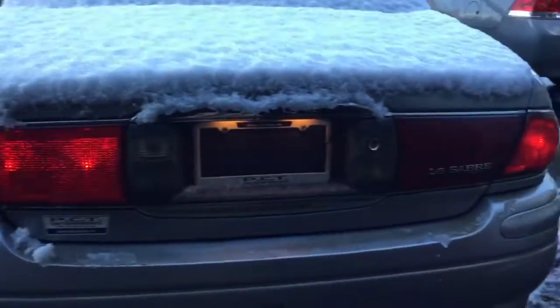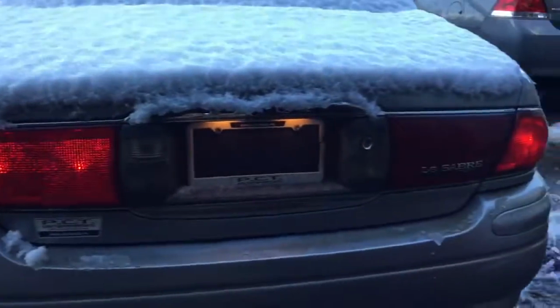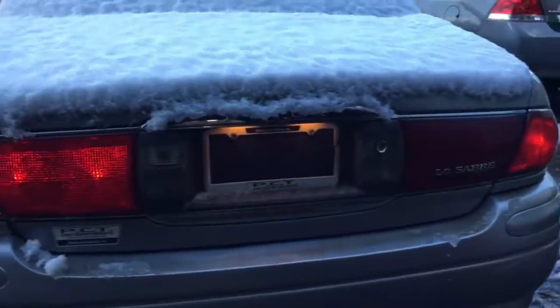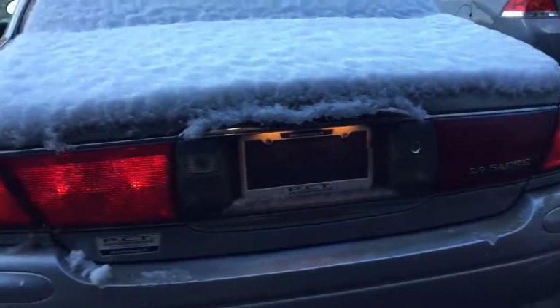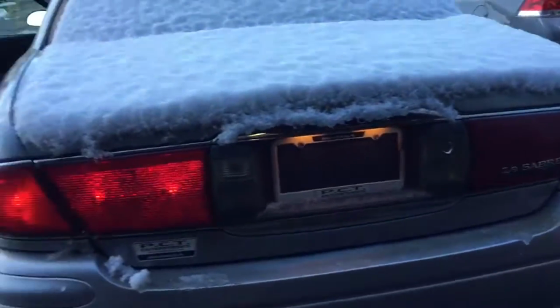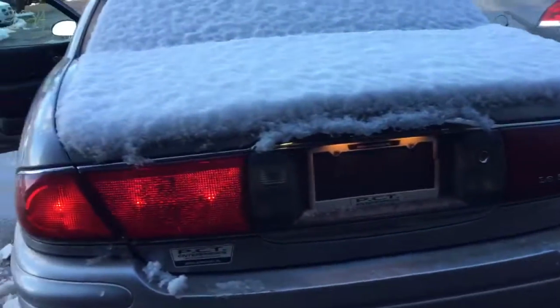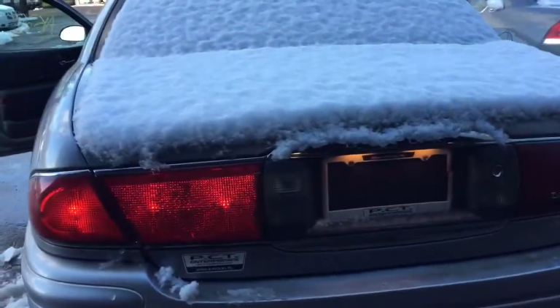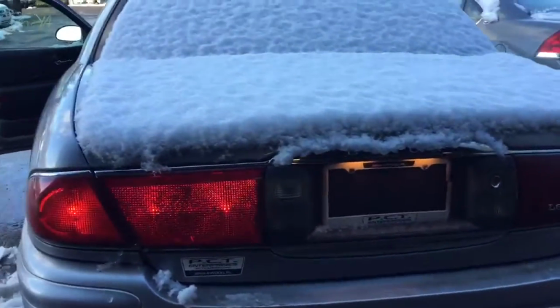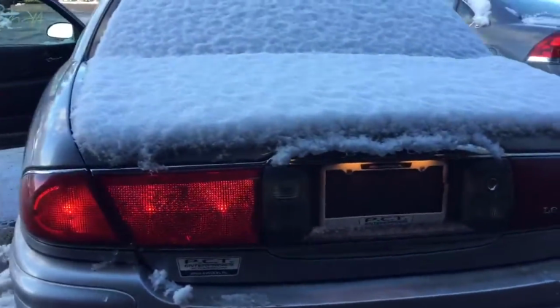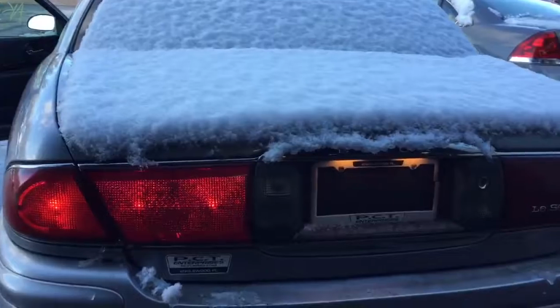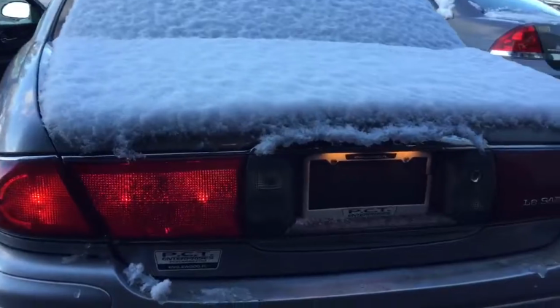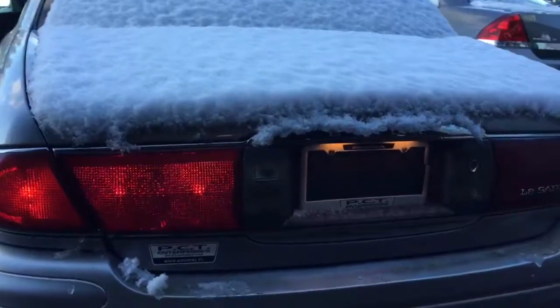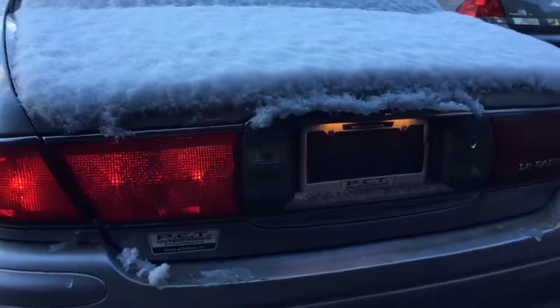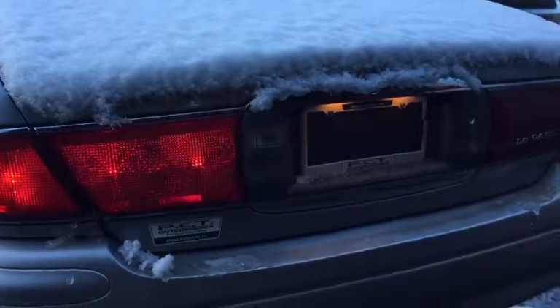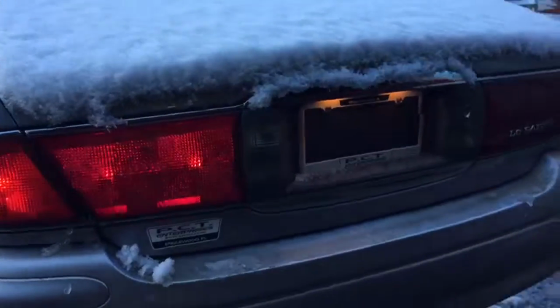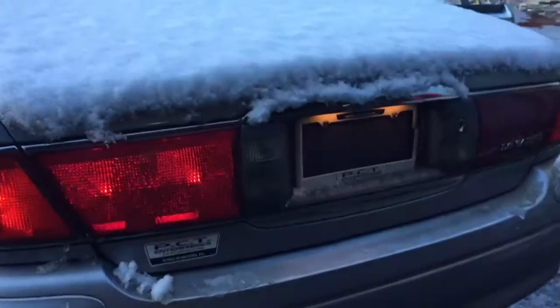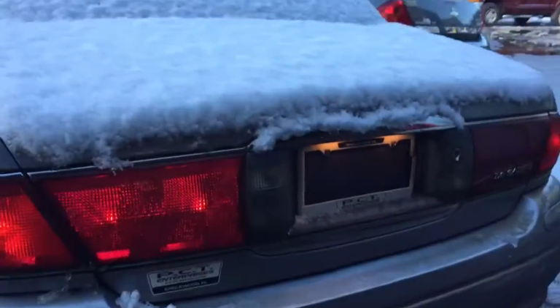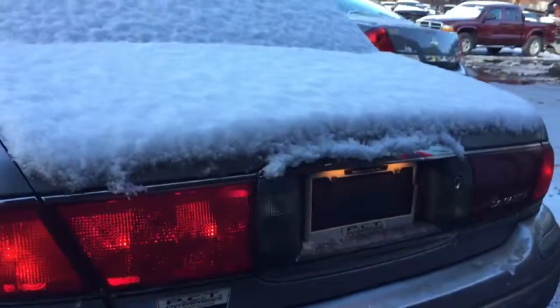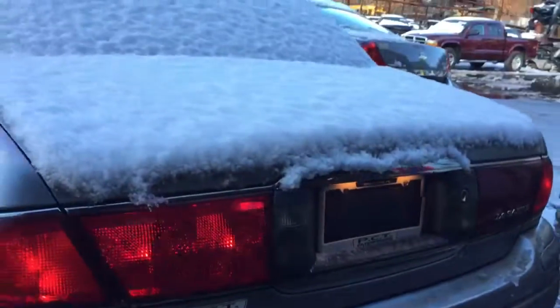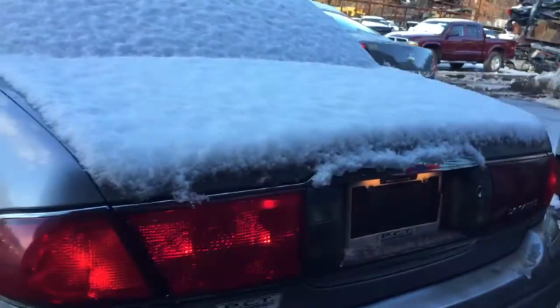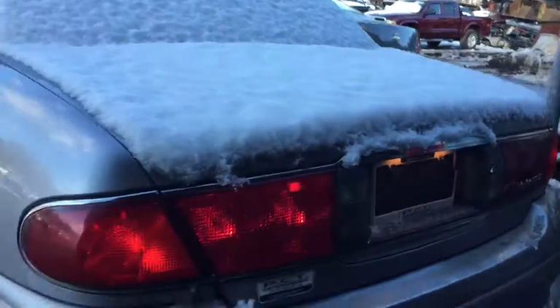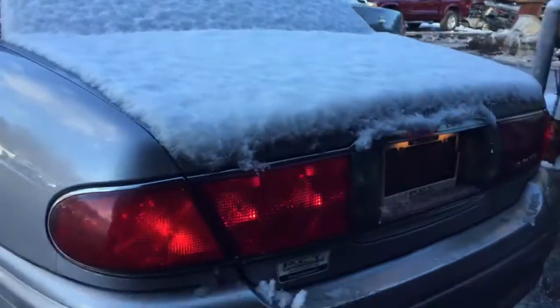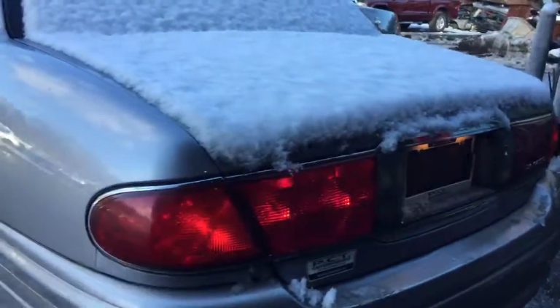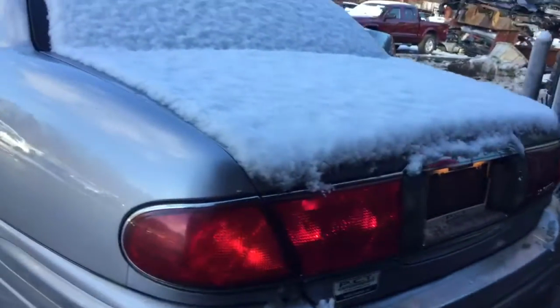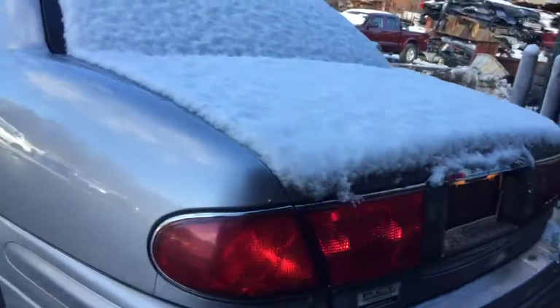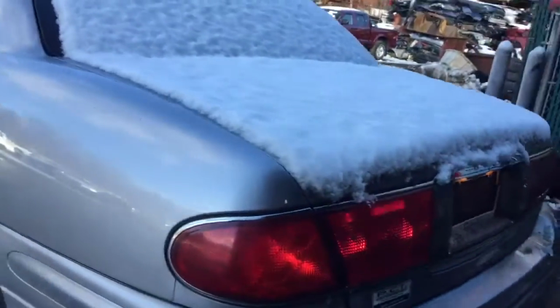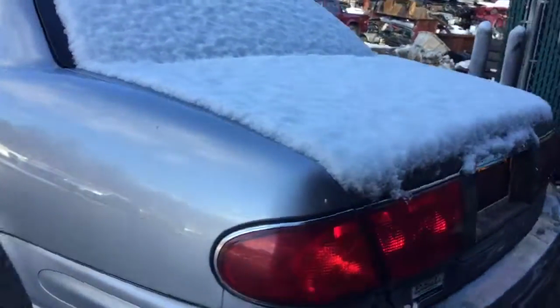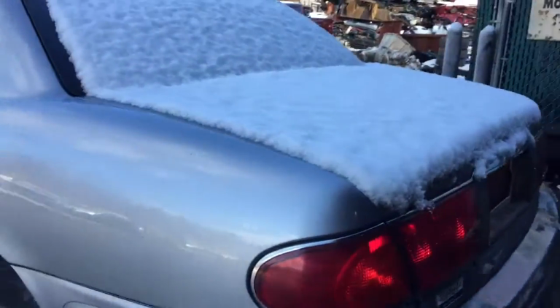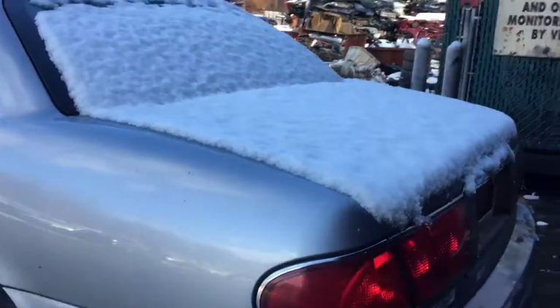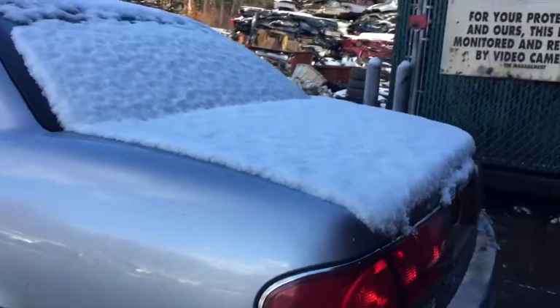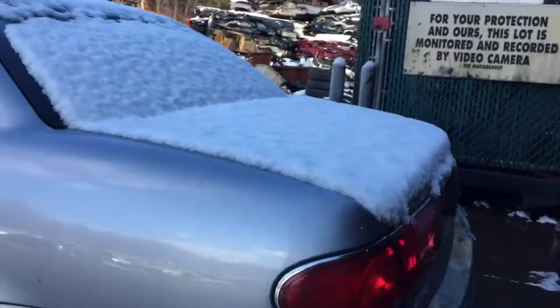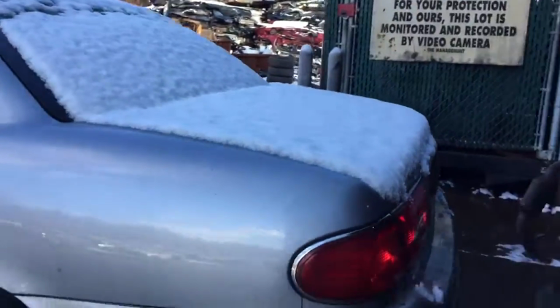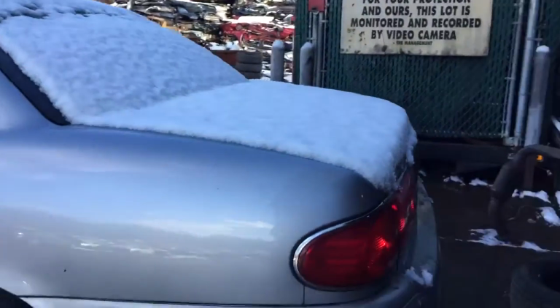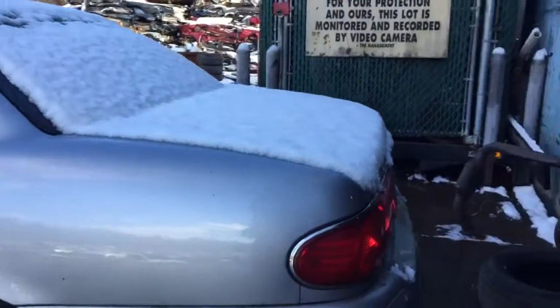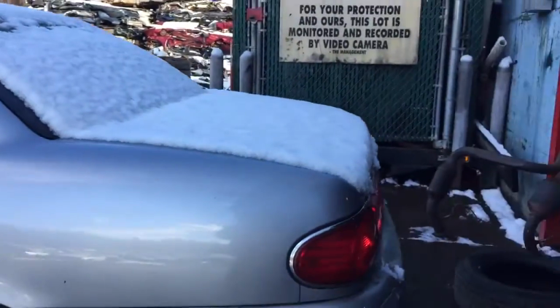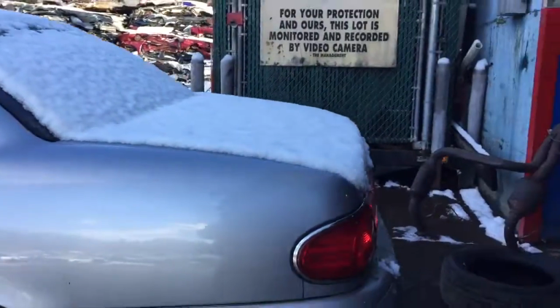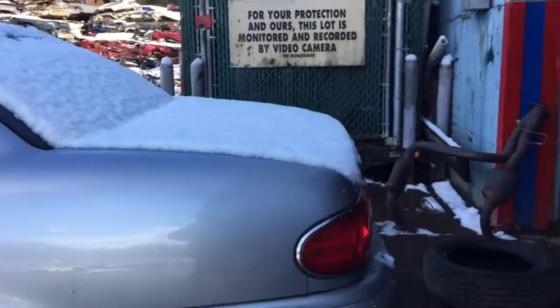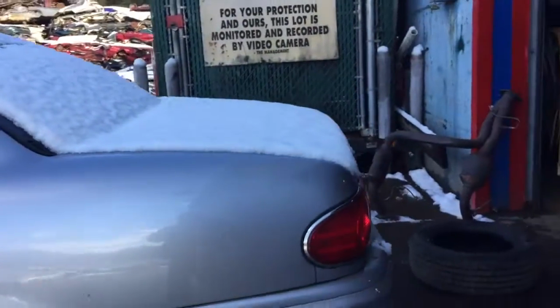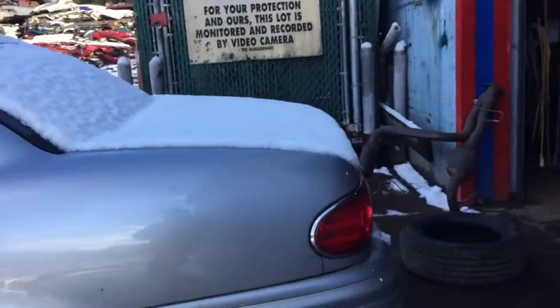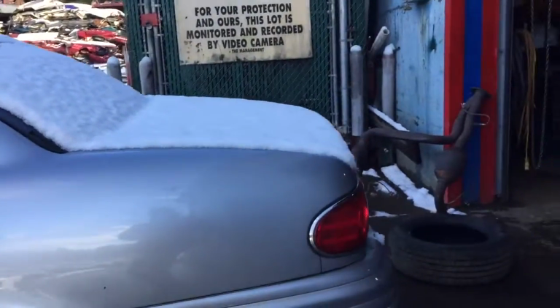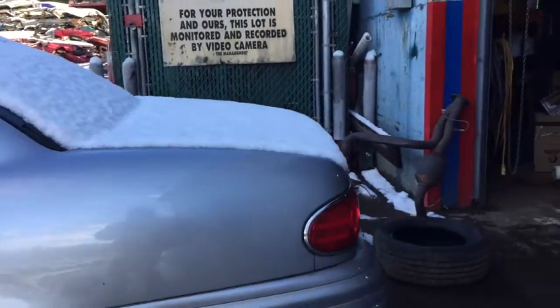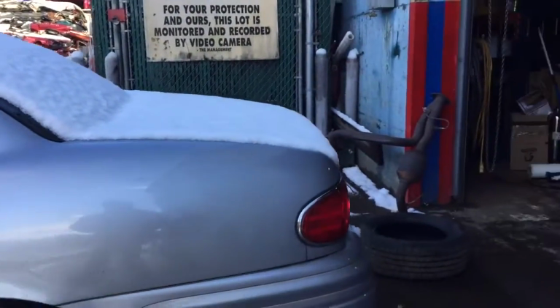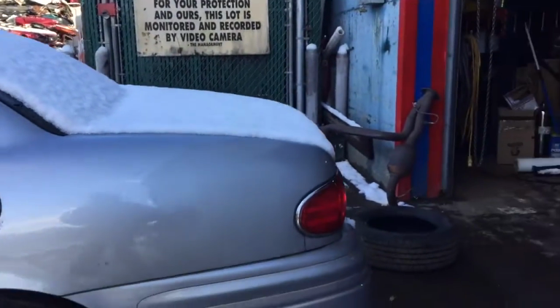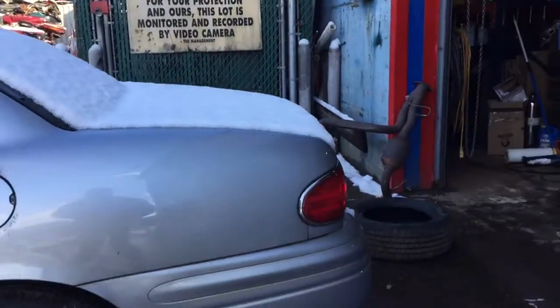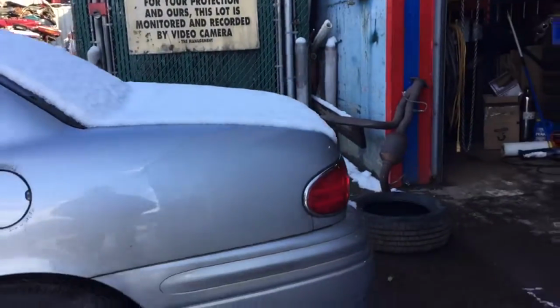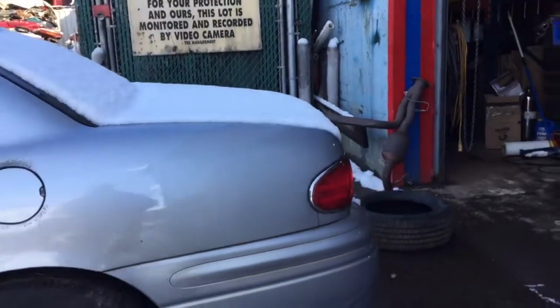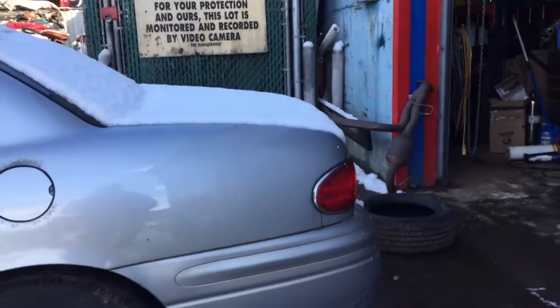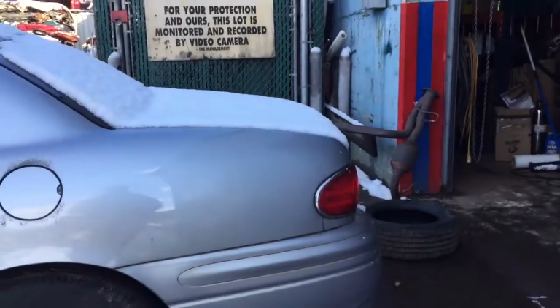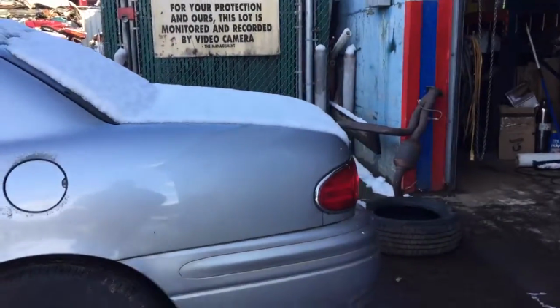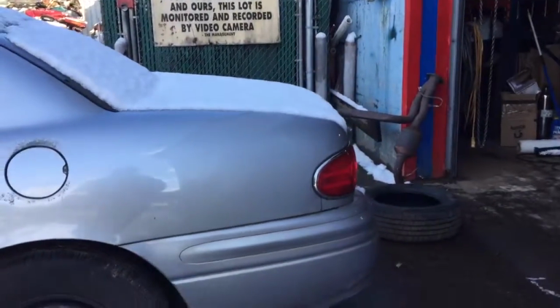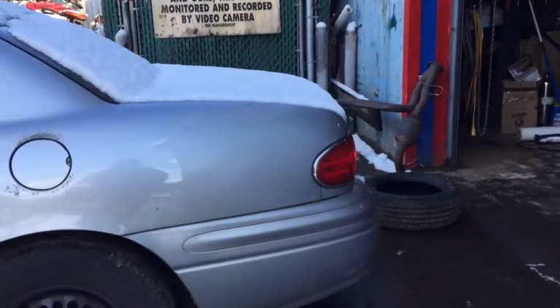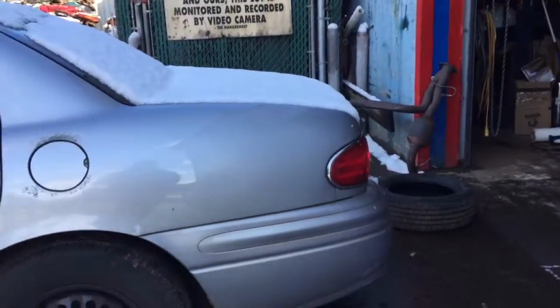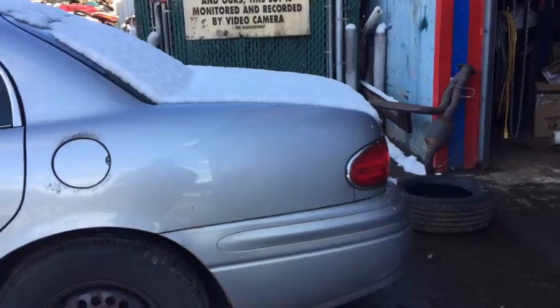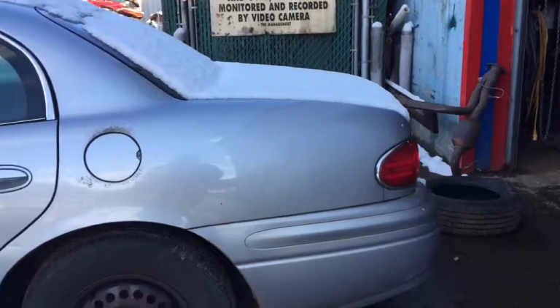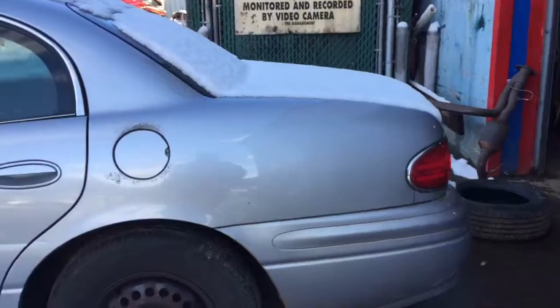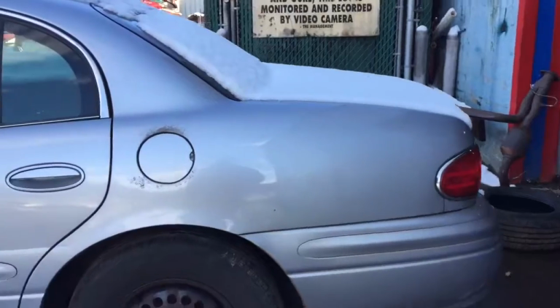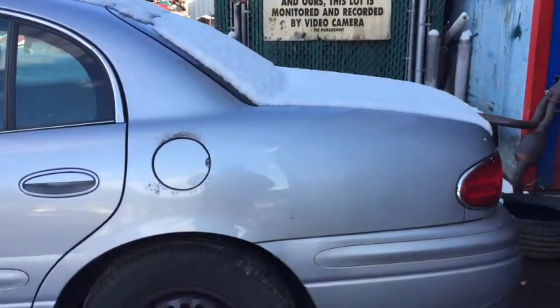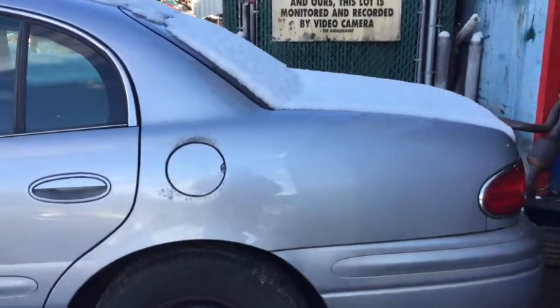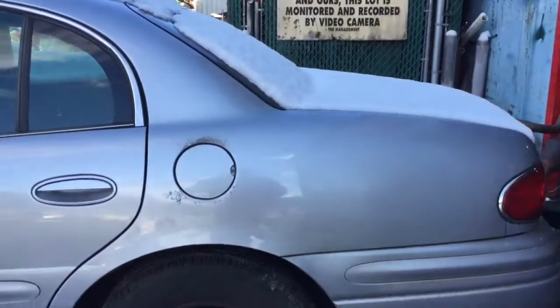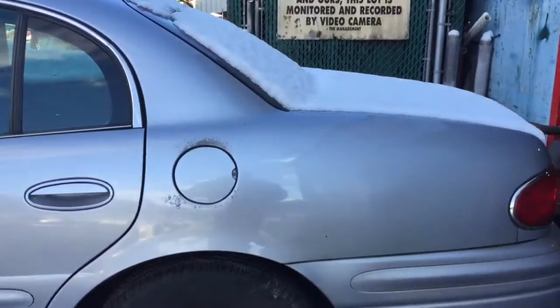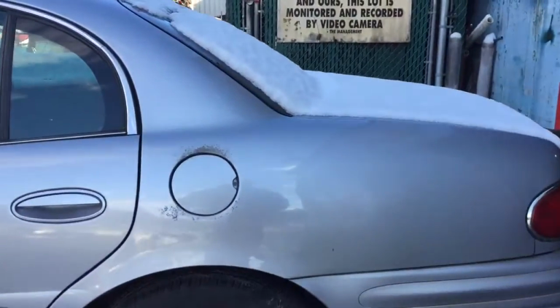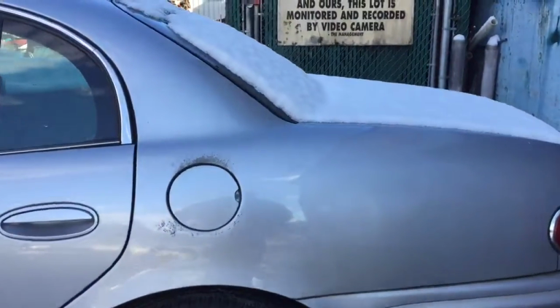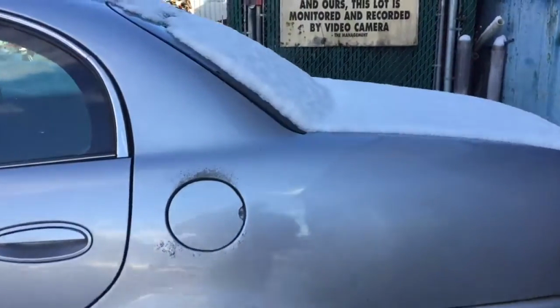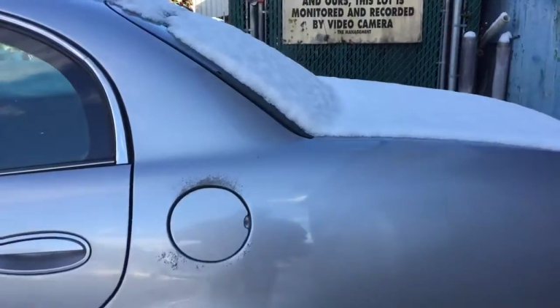Two good tail lights, good lid. The quarter panel is rusting.